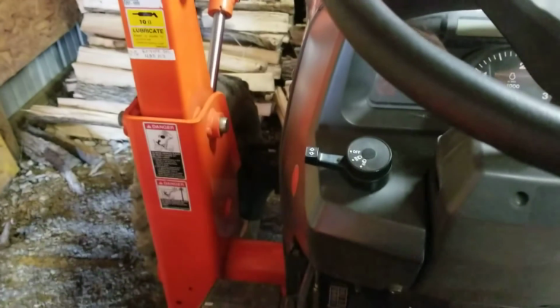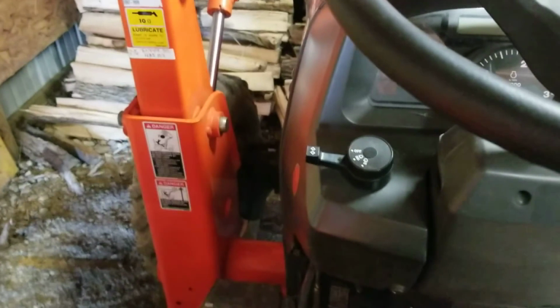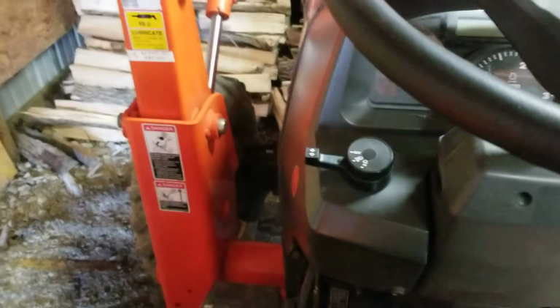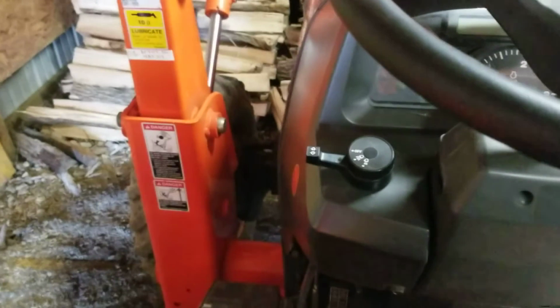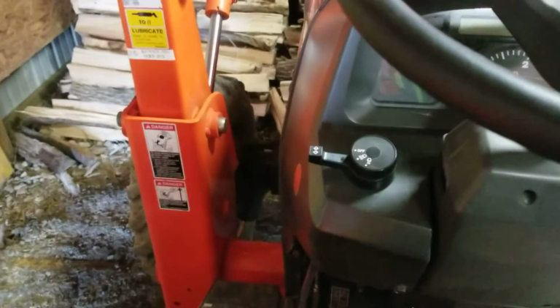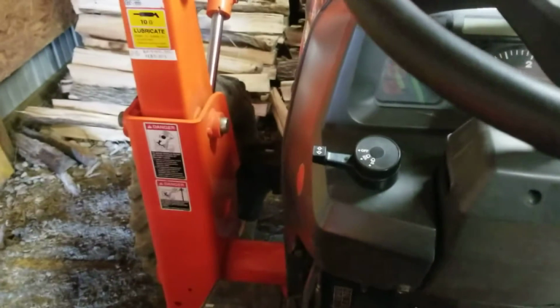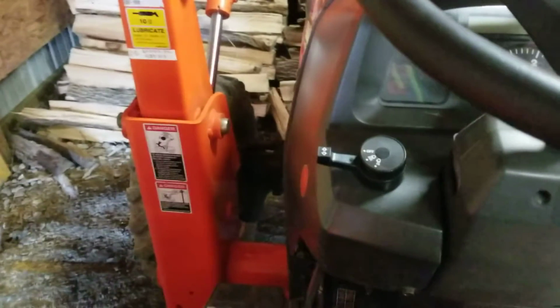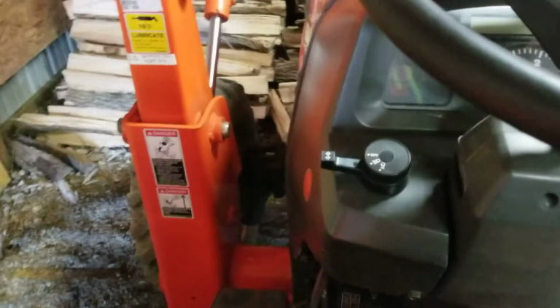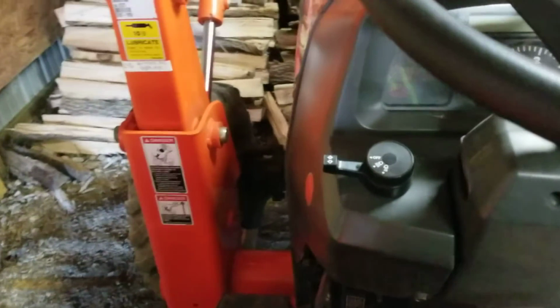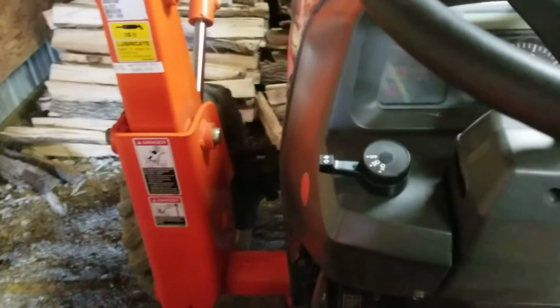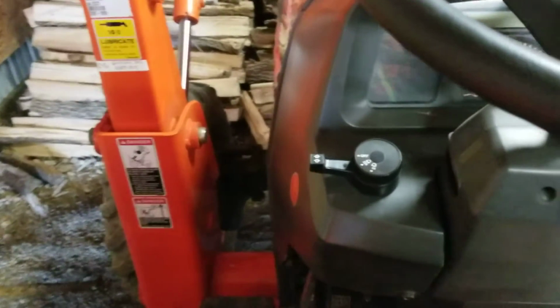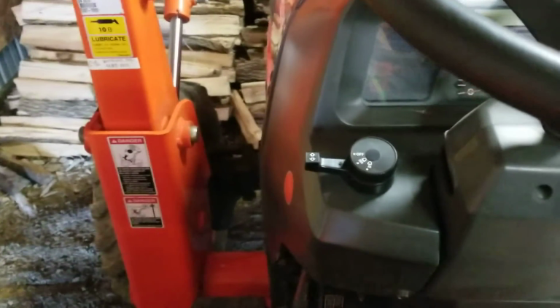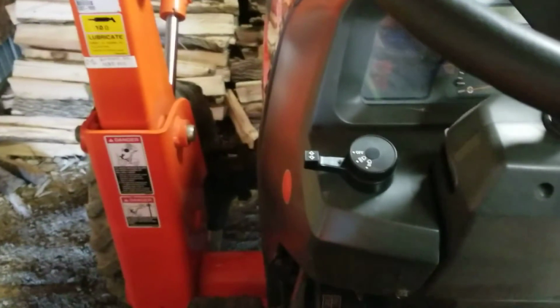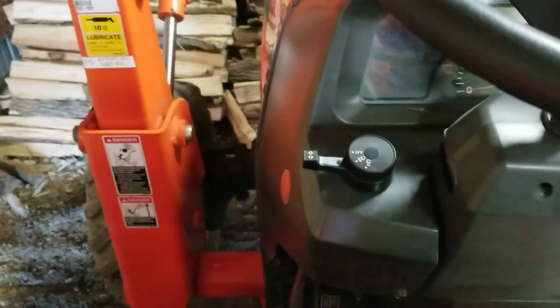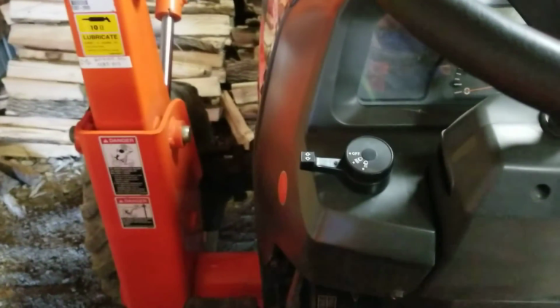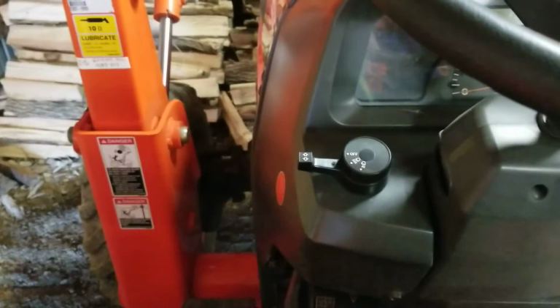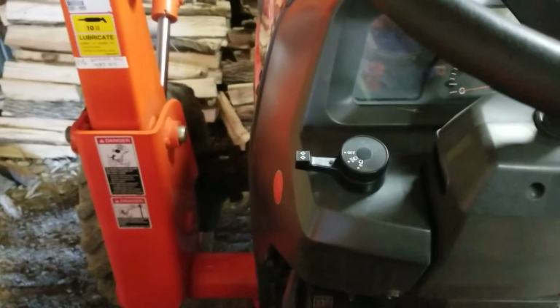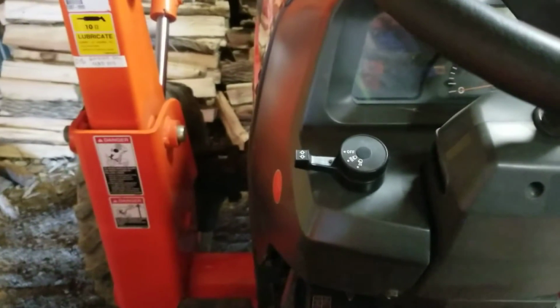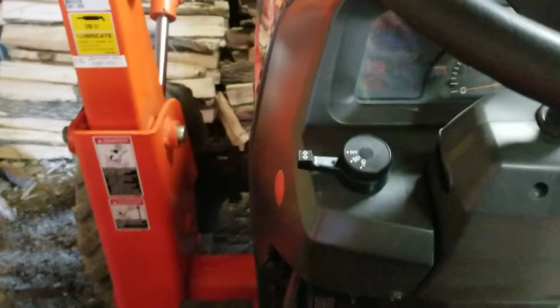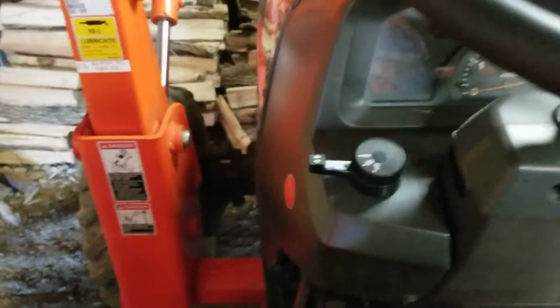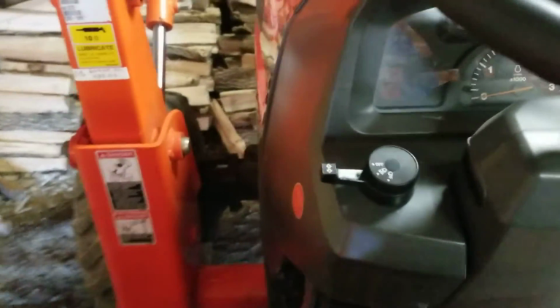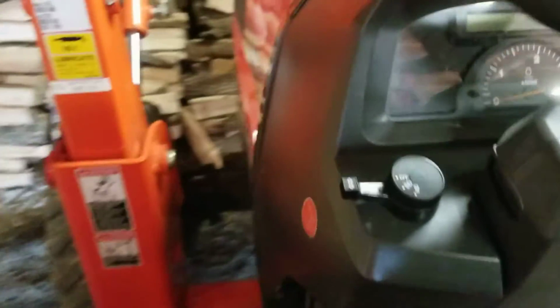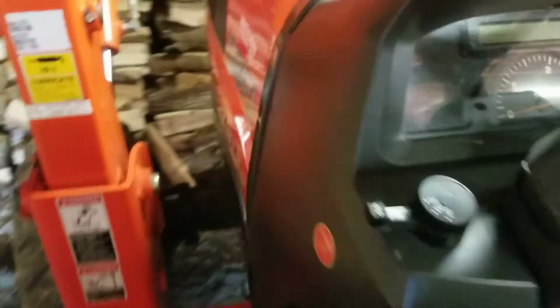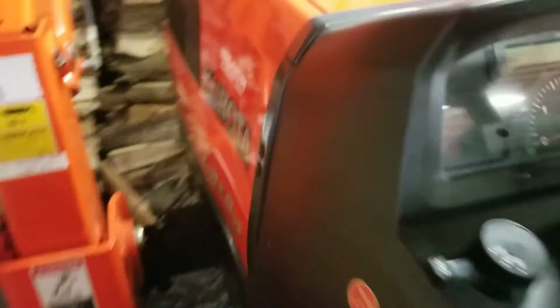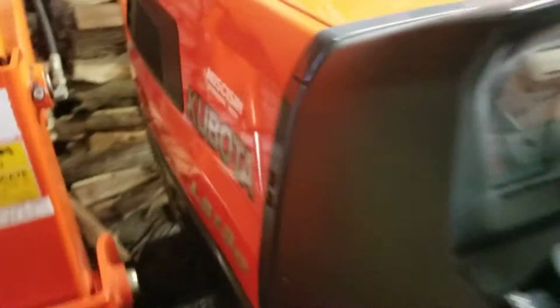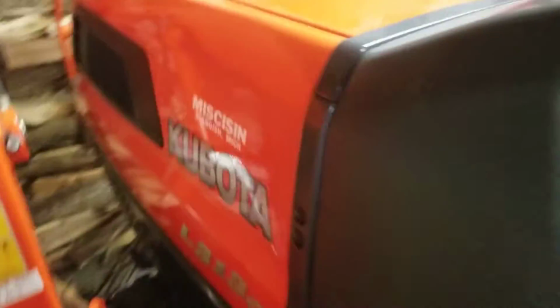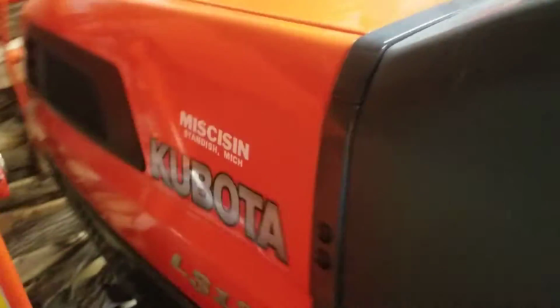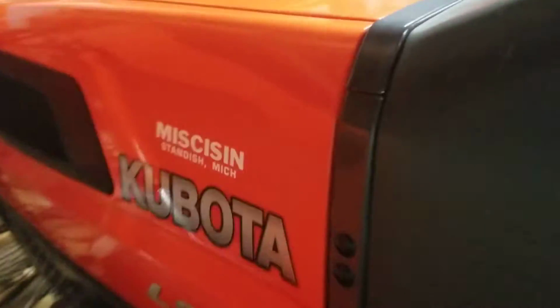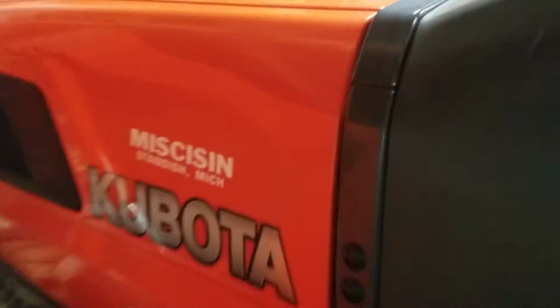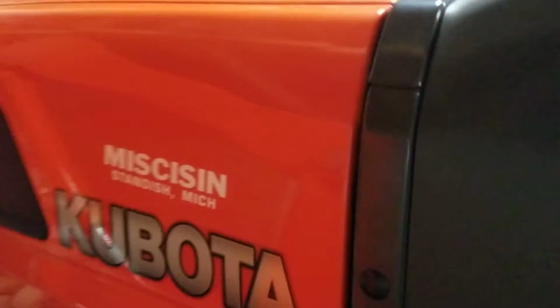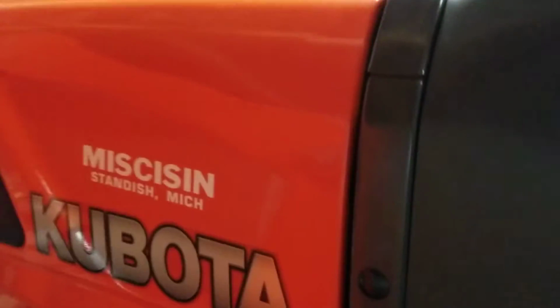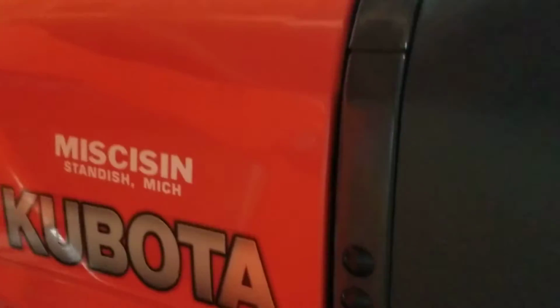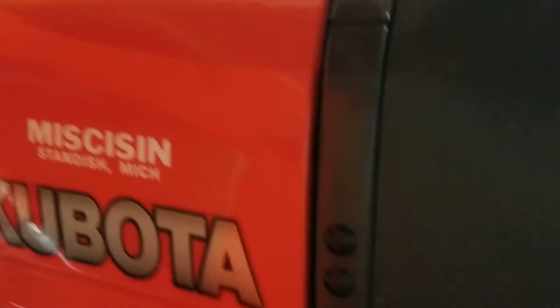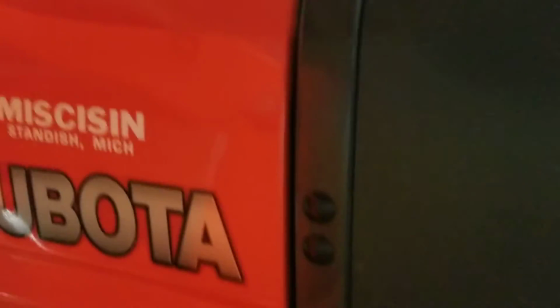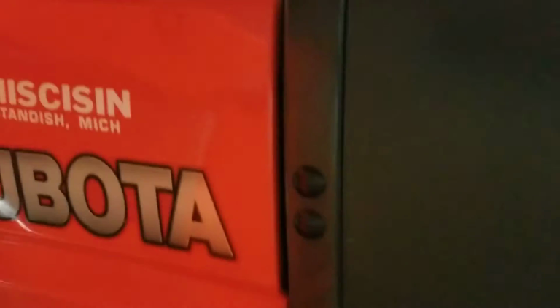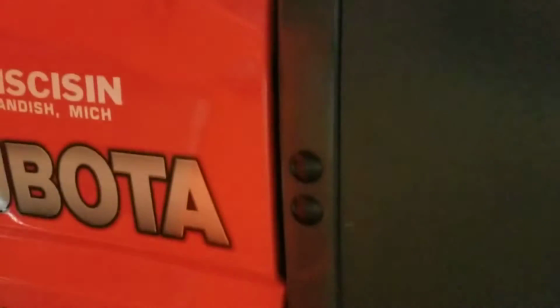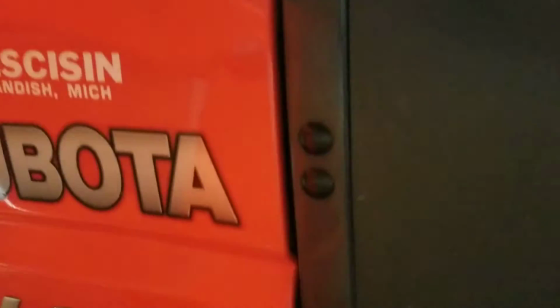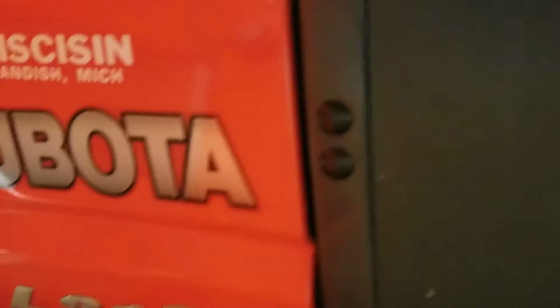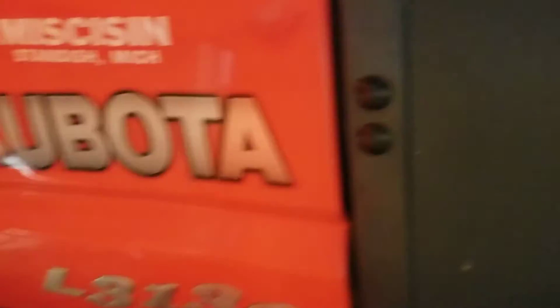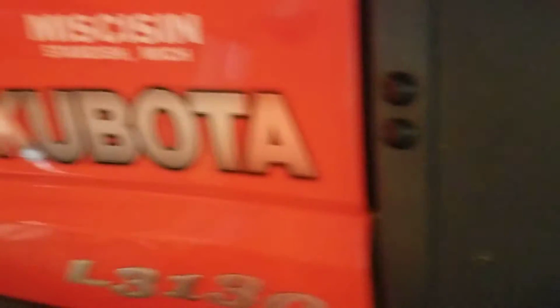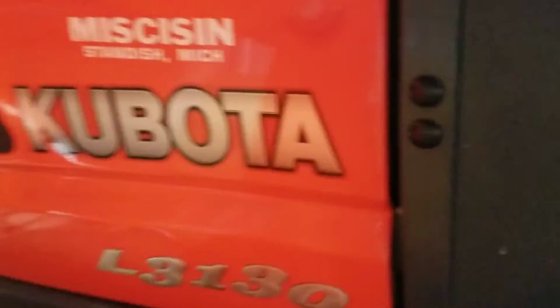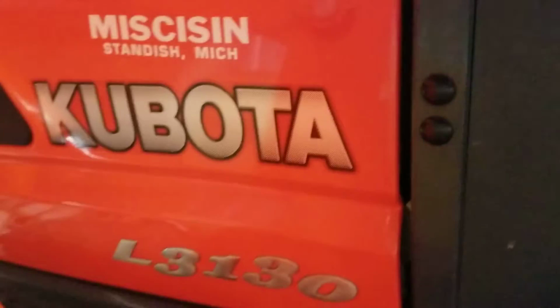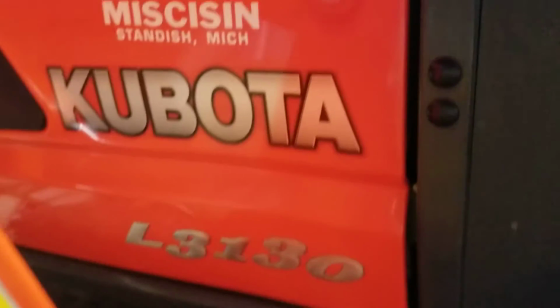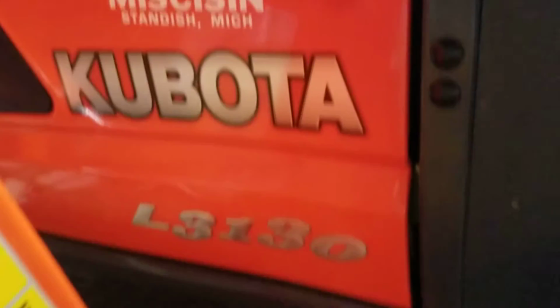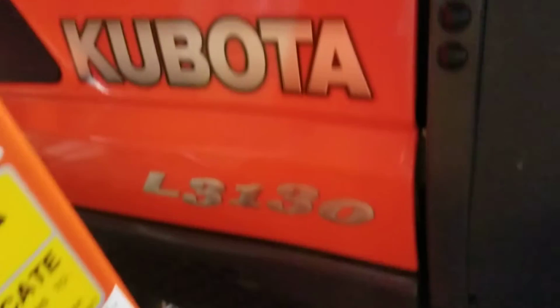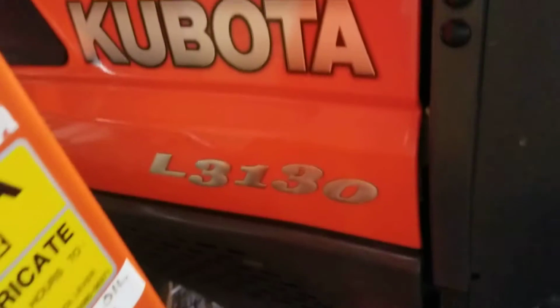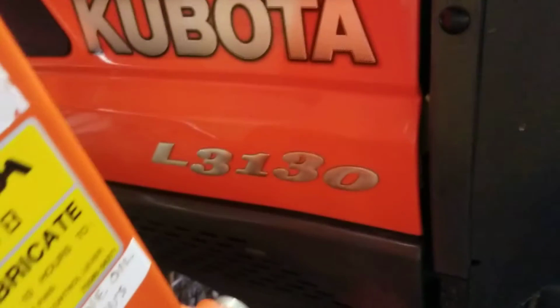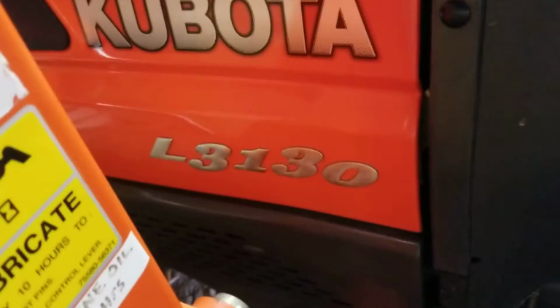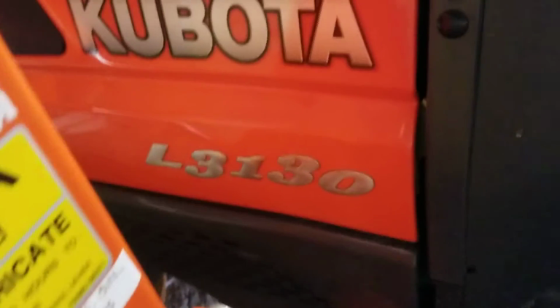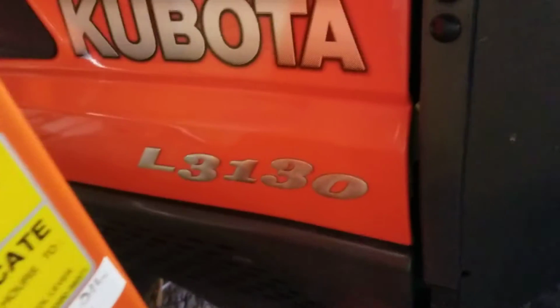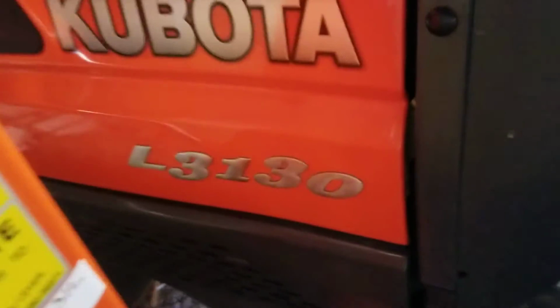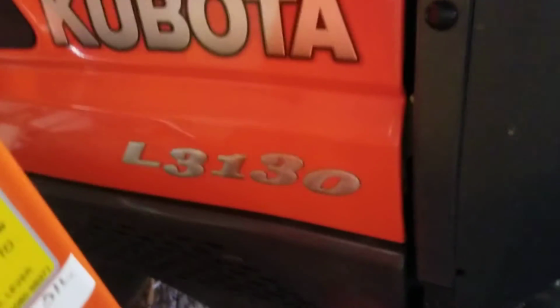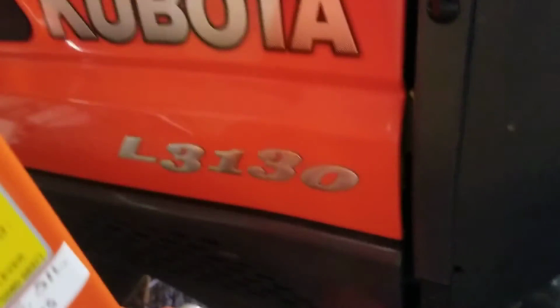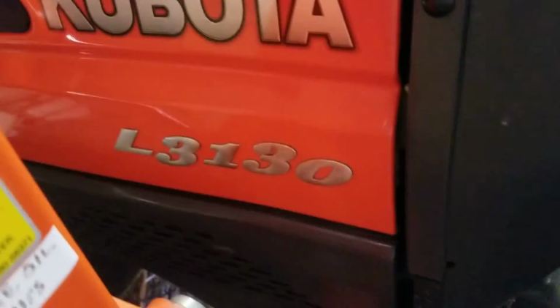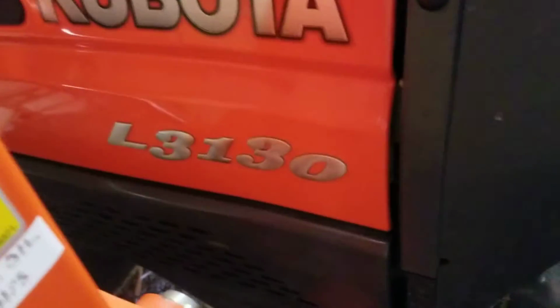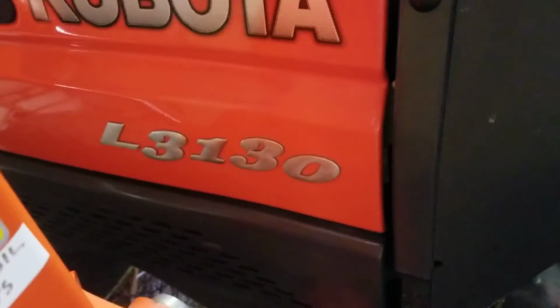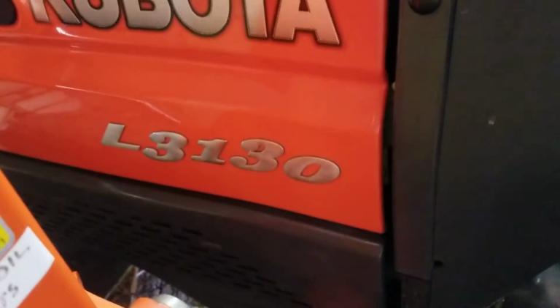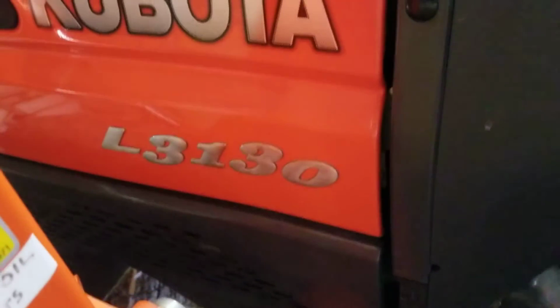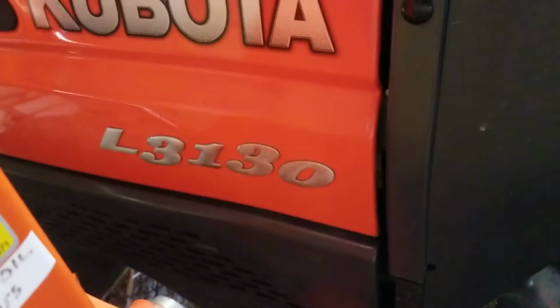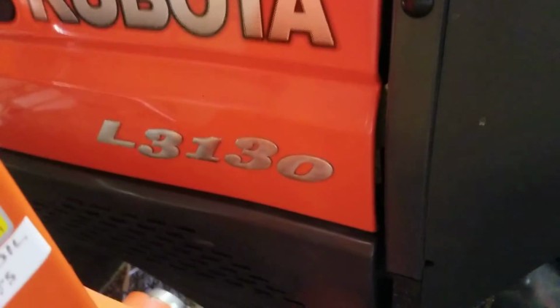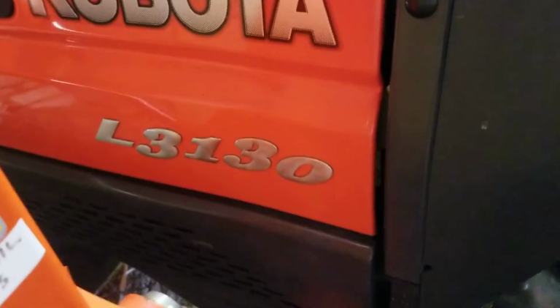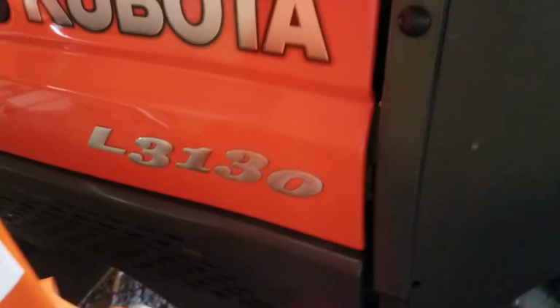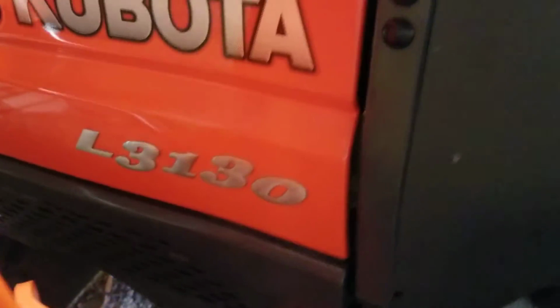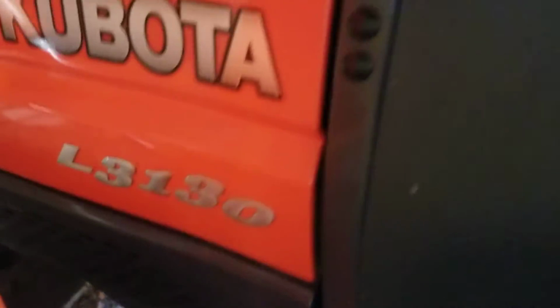Hey guys, short video but today we'll be doing a cold start on a Kubota L3130.